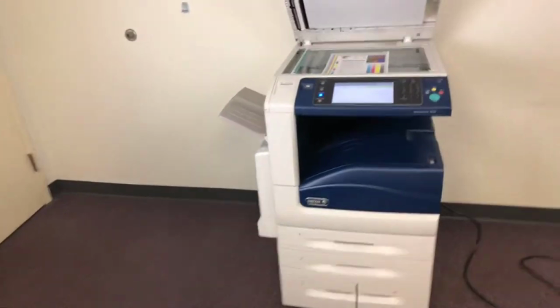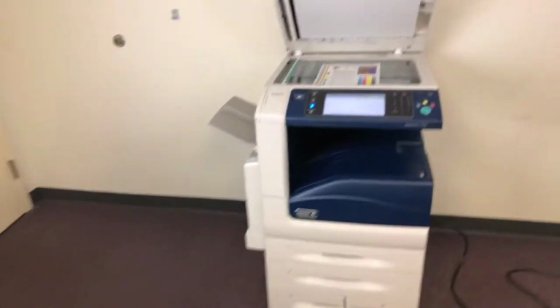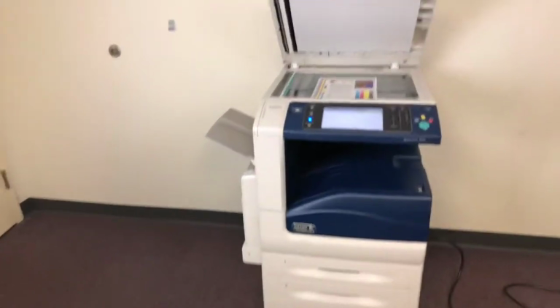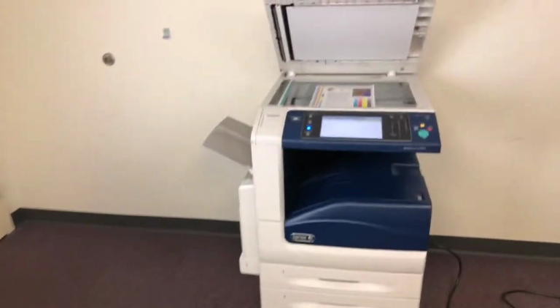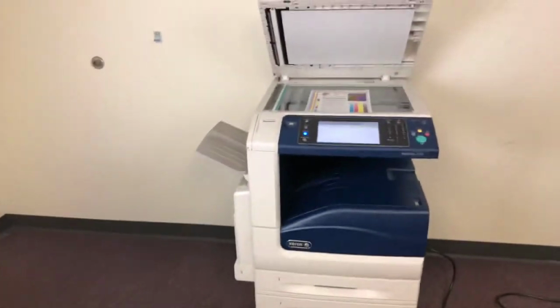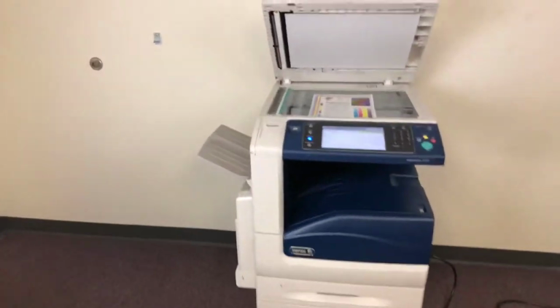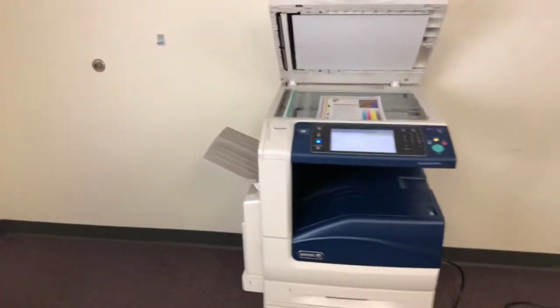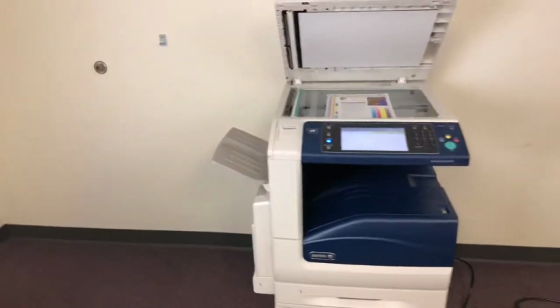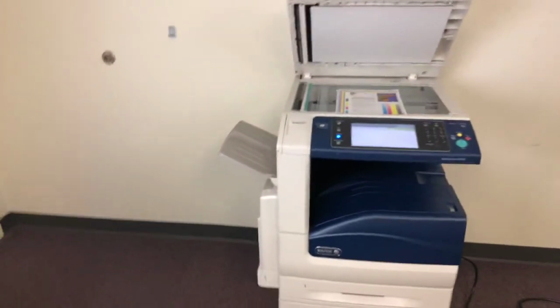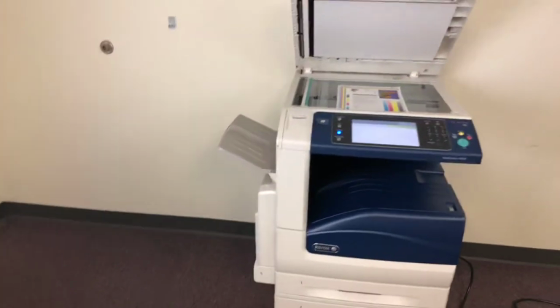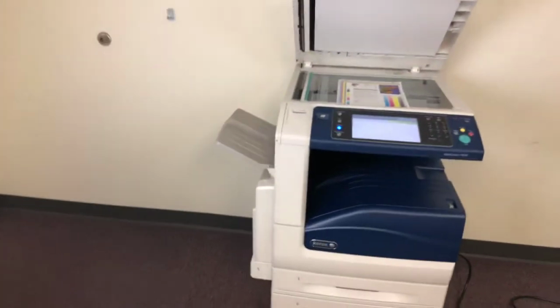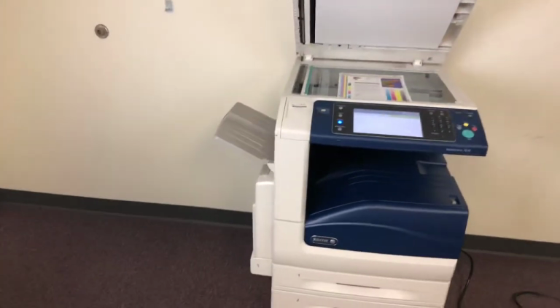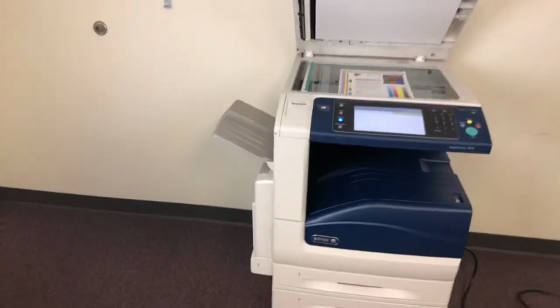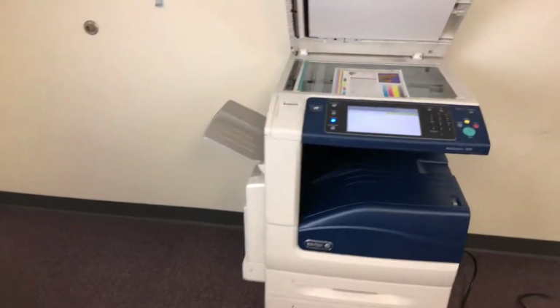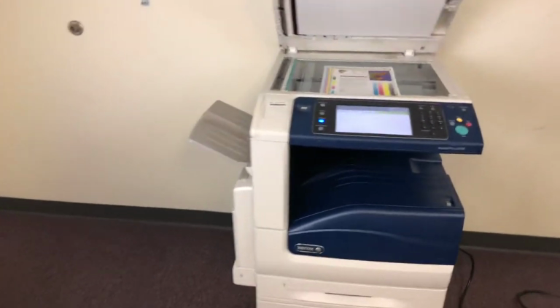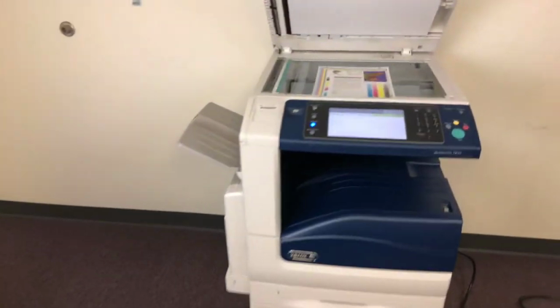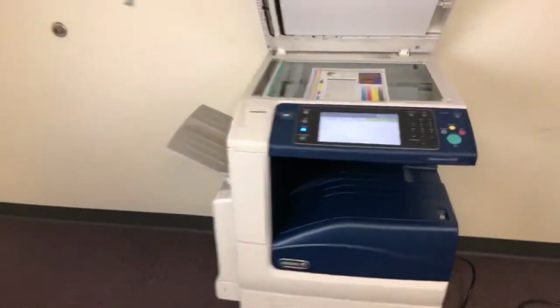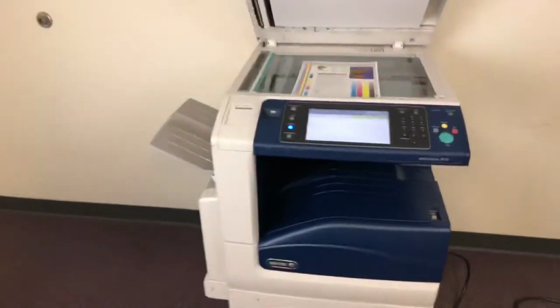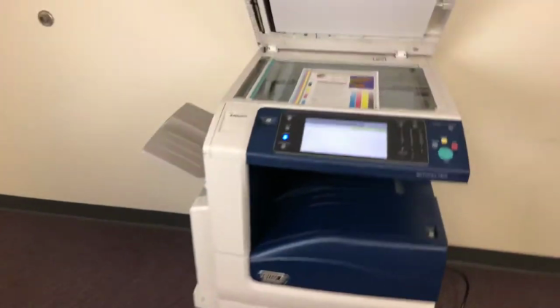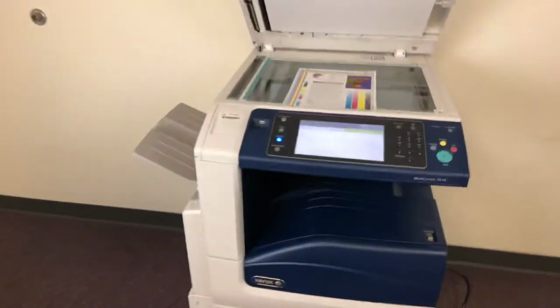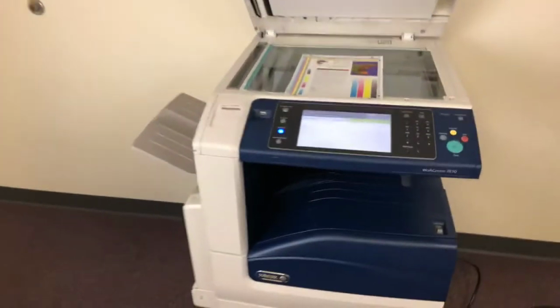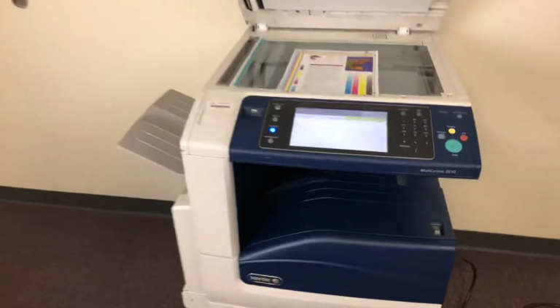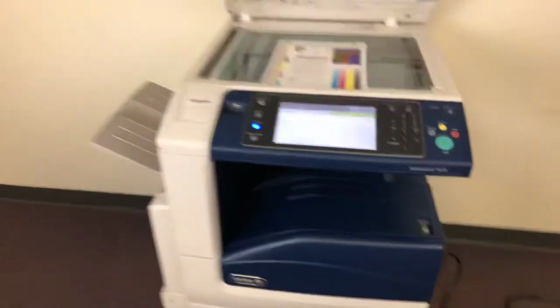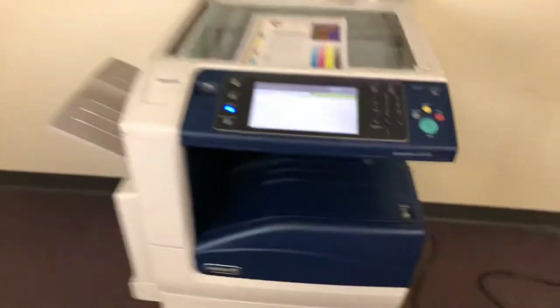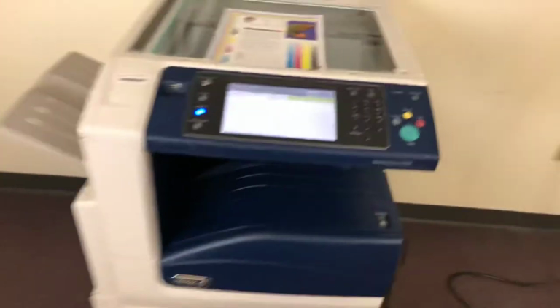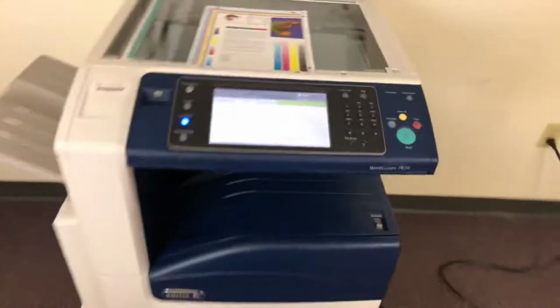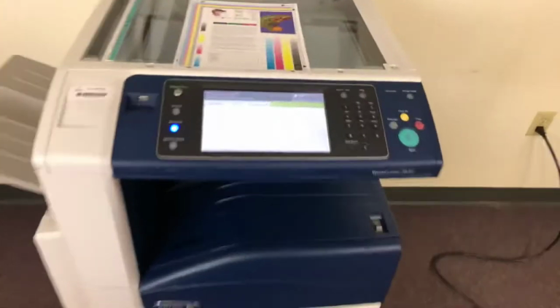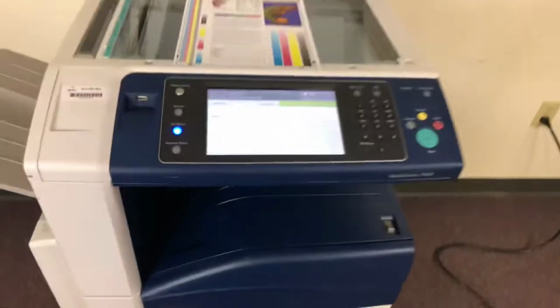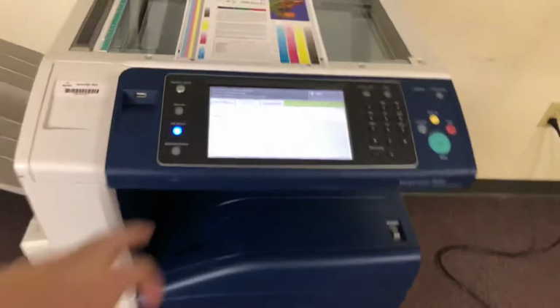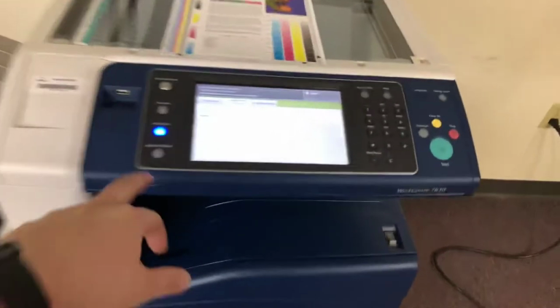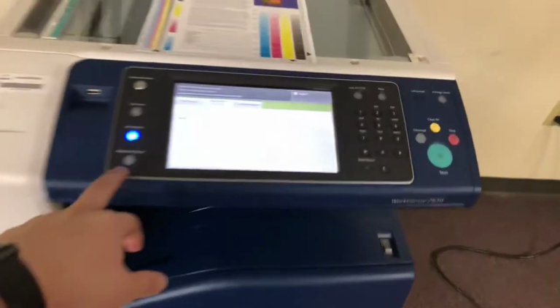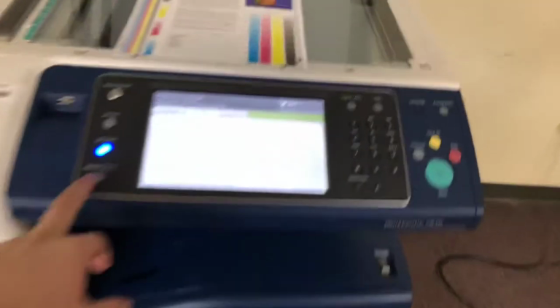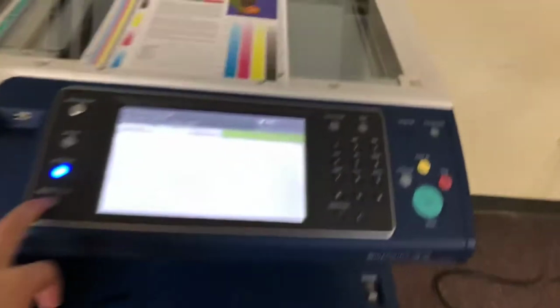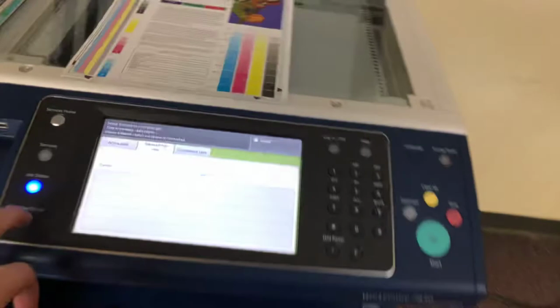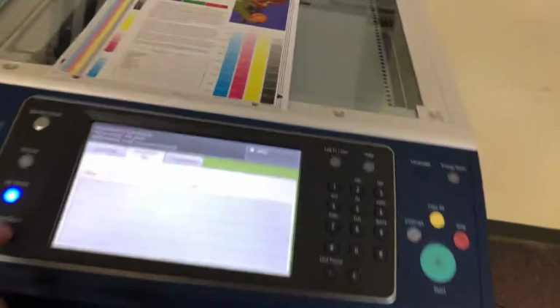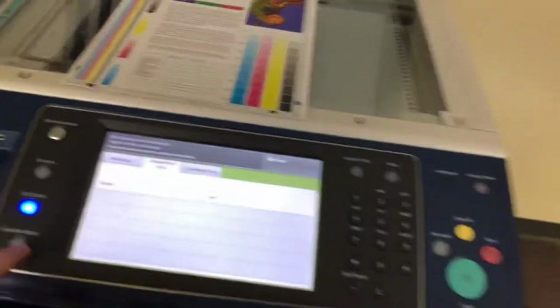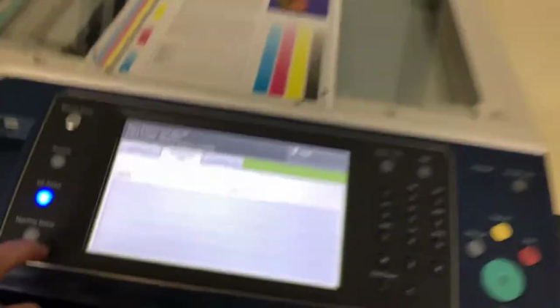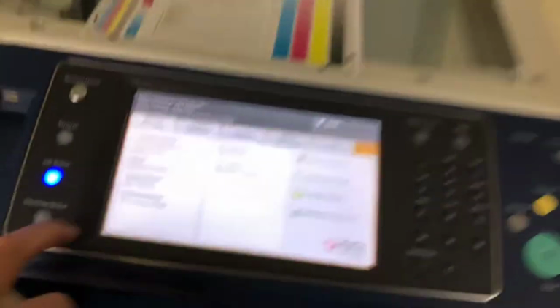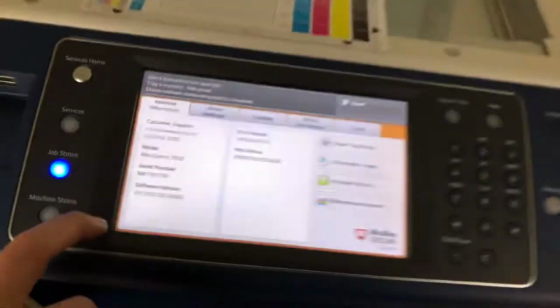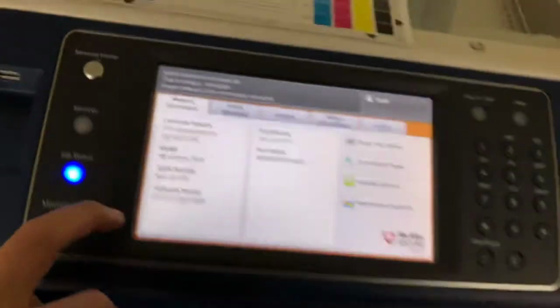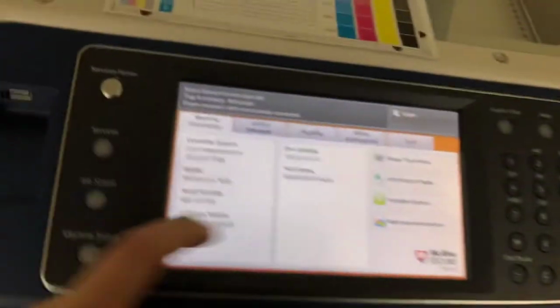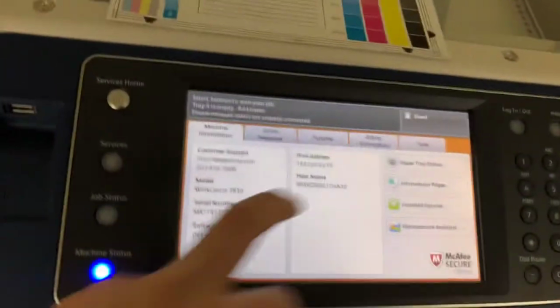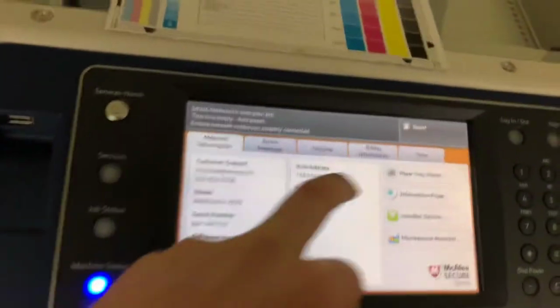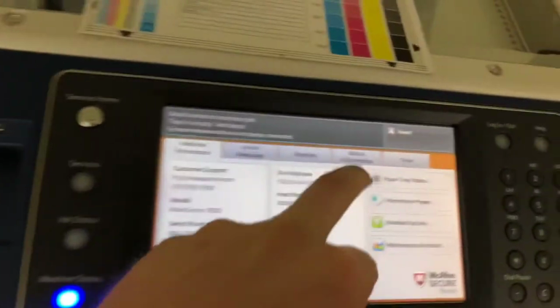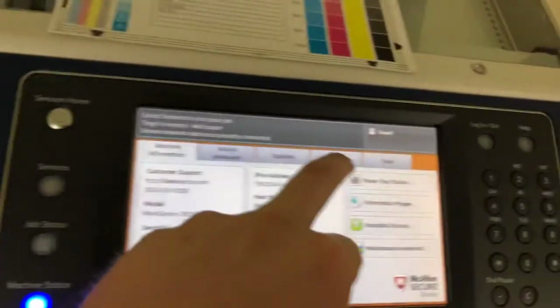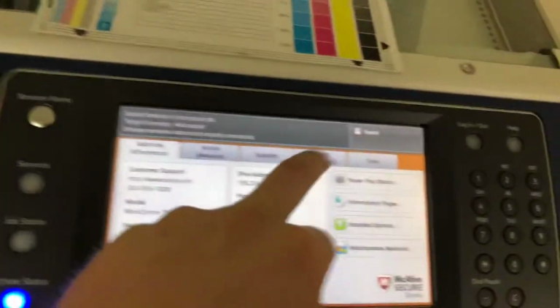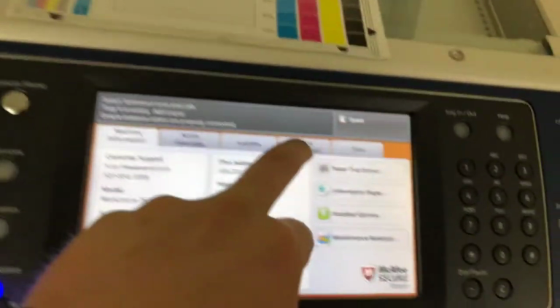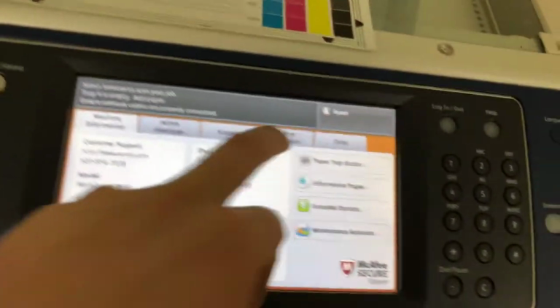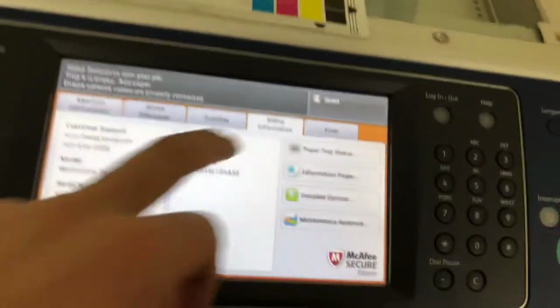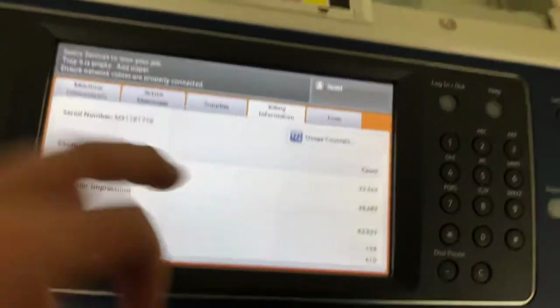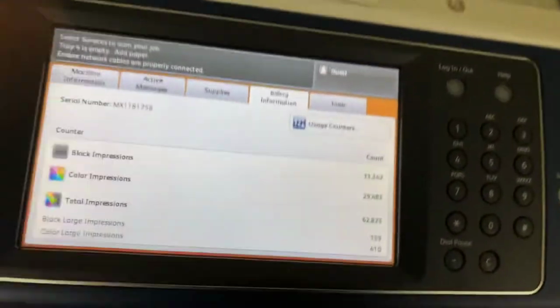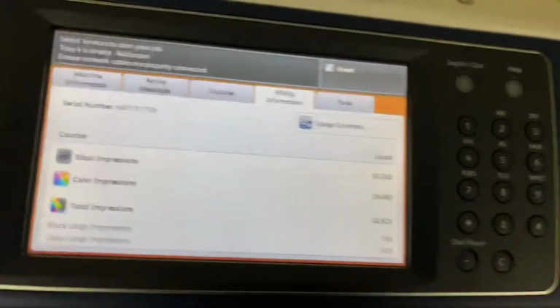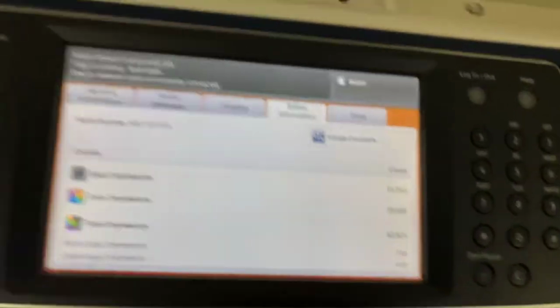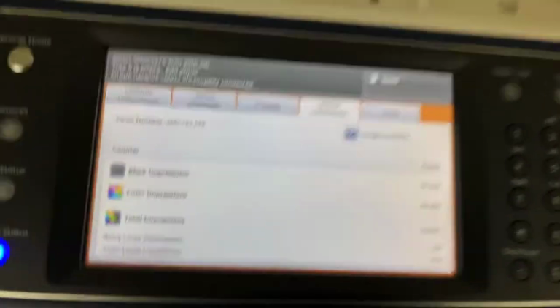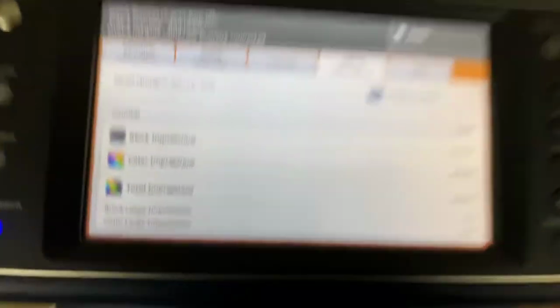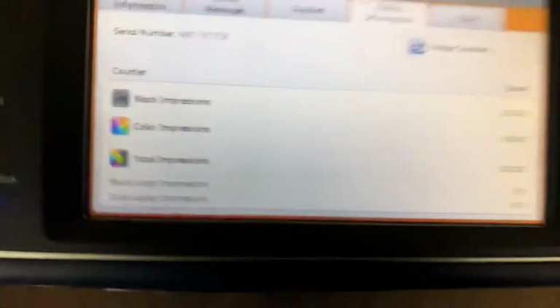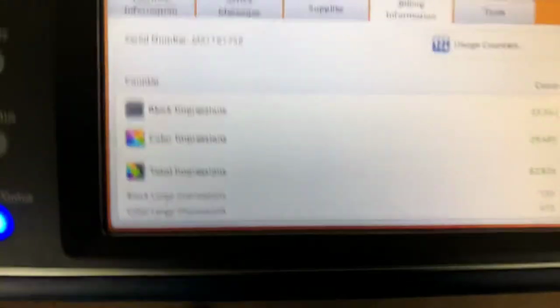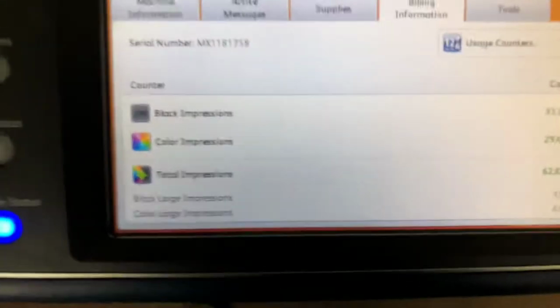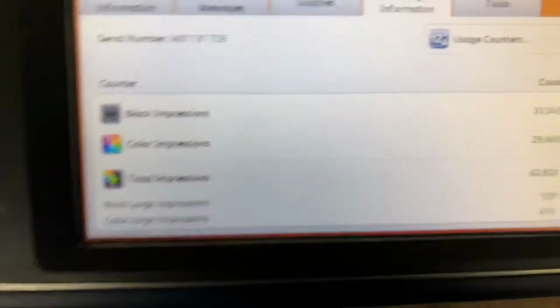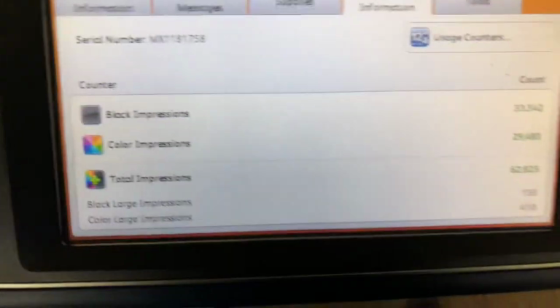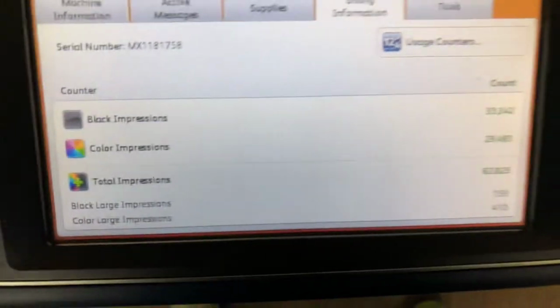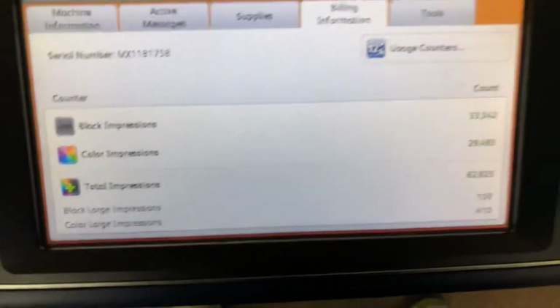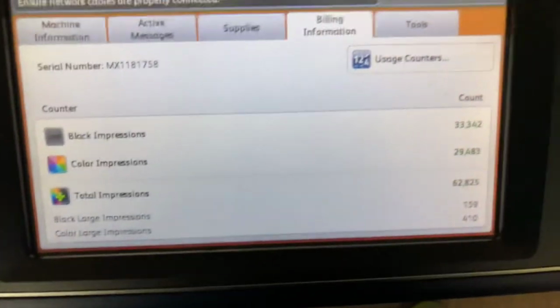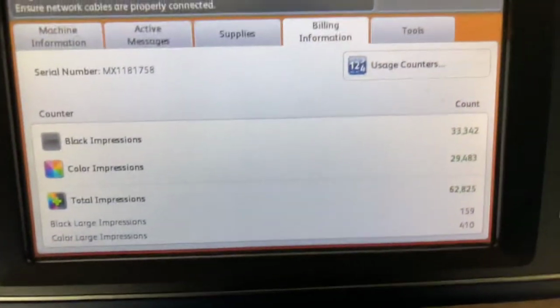It comes to us with 29,000 total color copies and 33,000 total black and white, as you can see here in our counter.